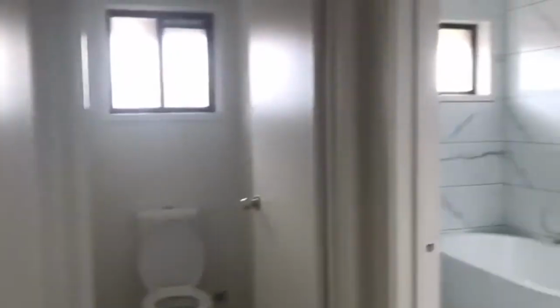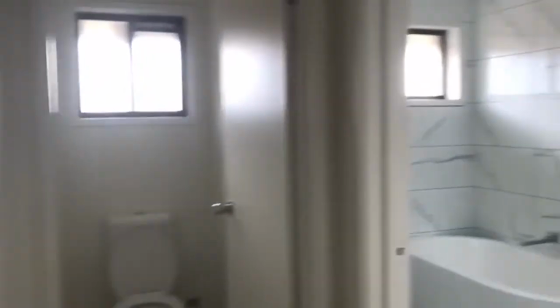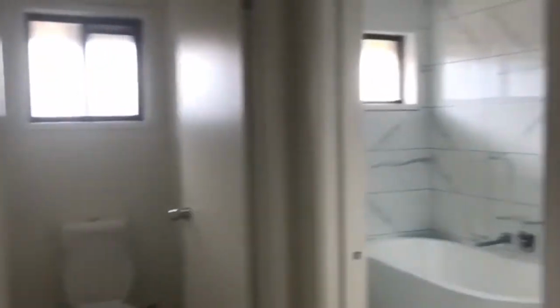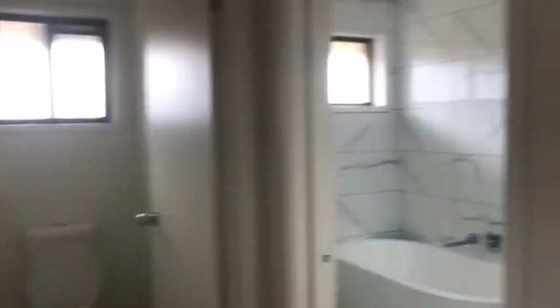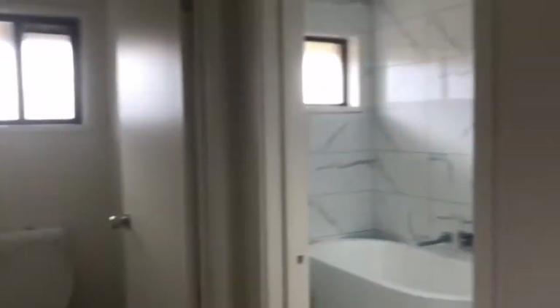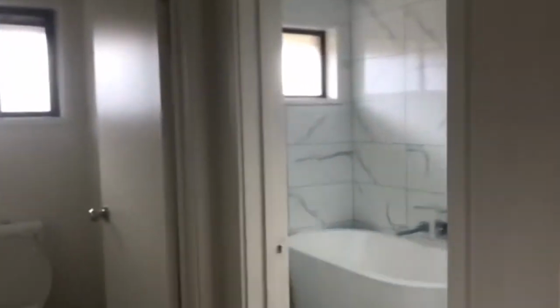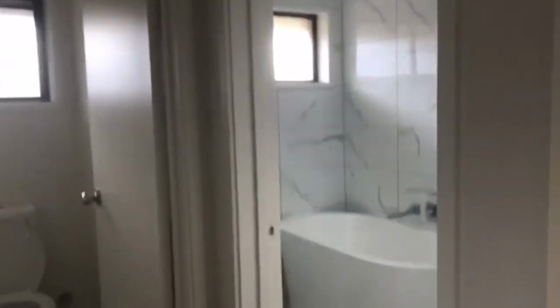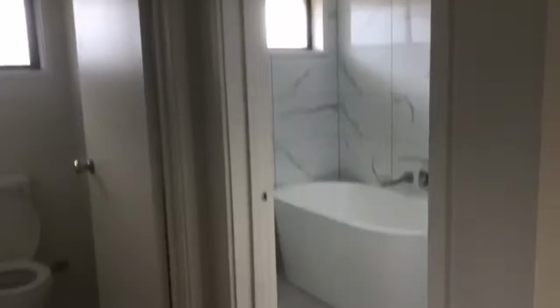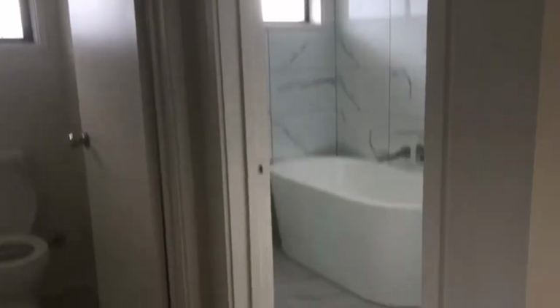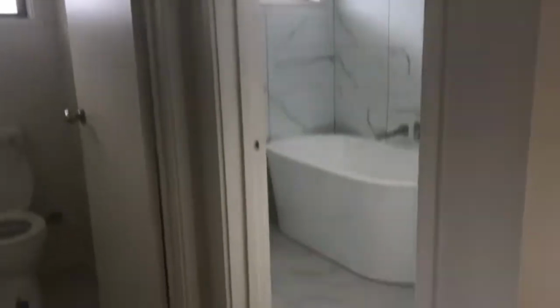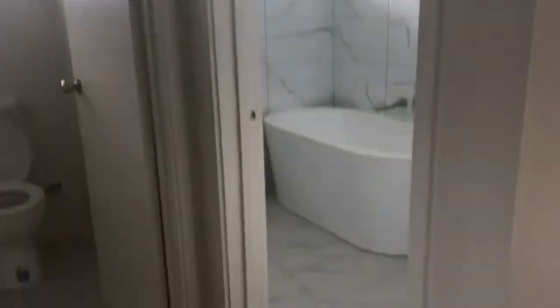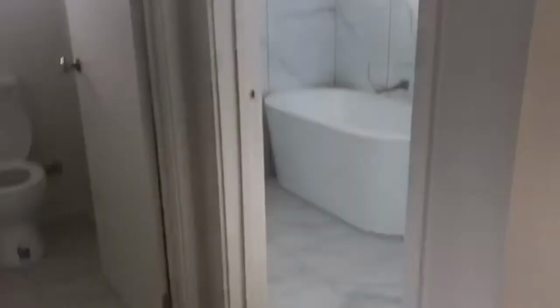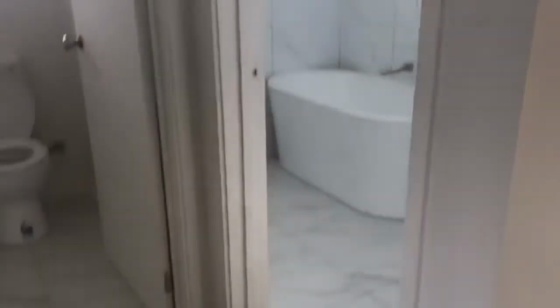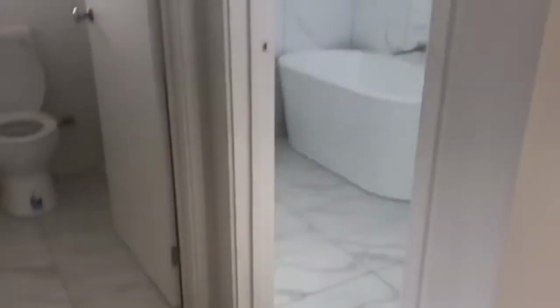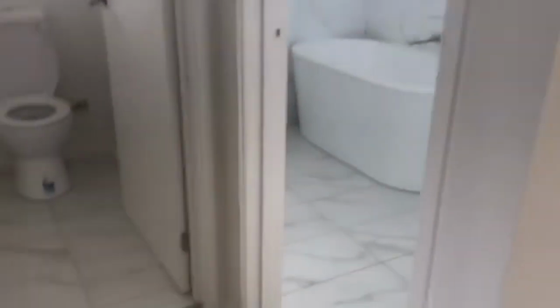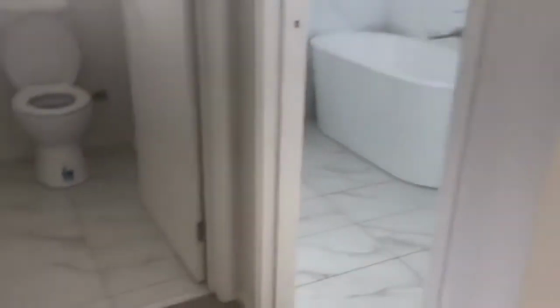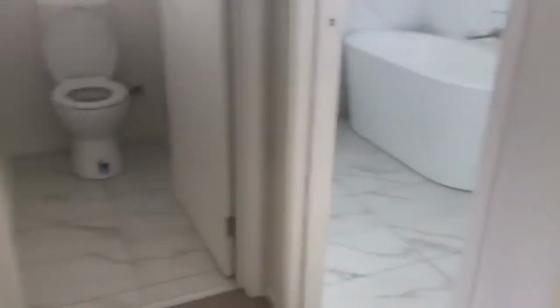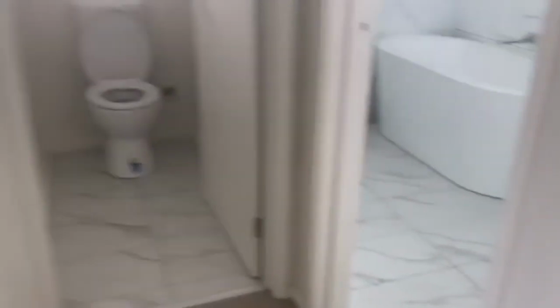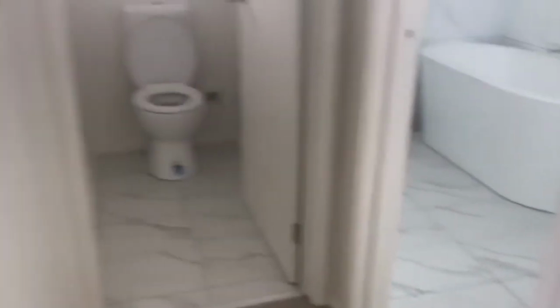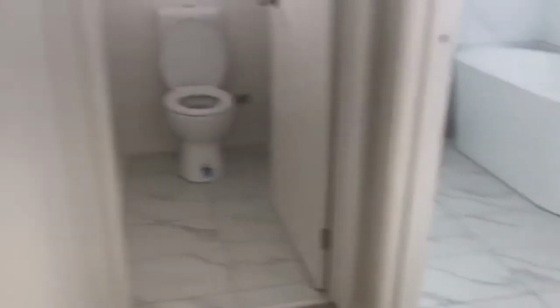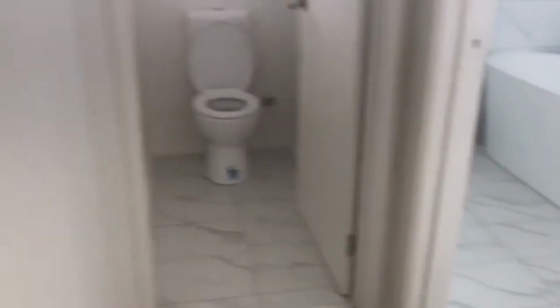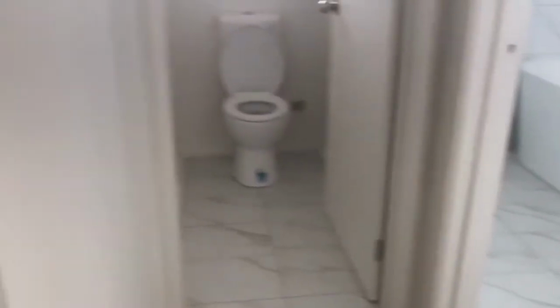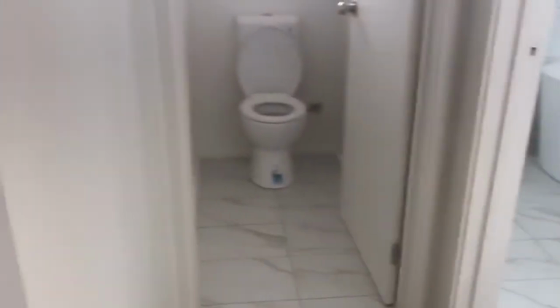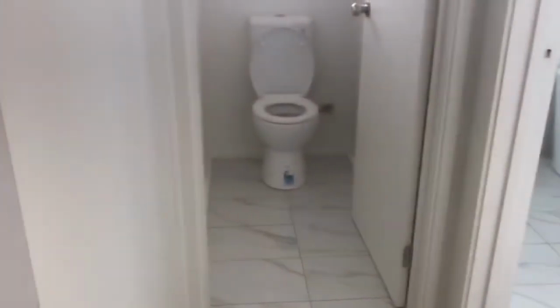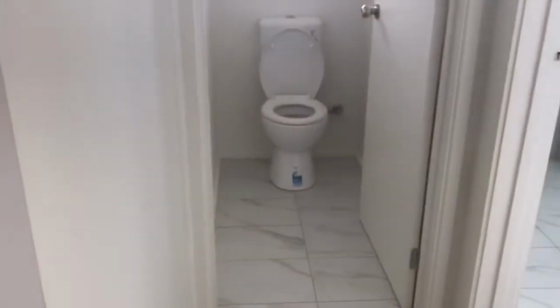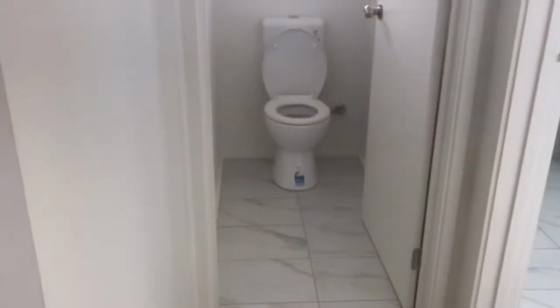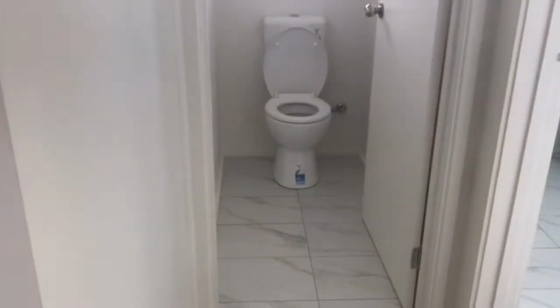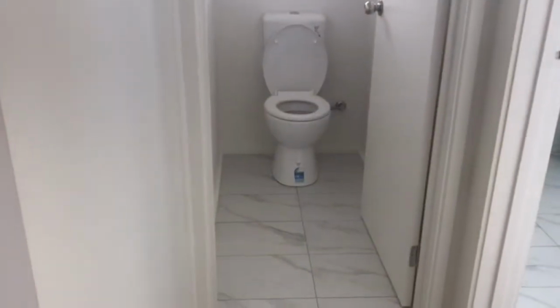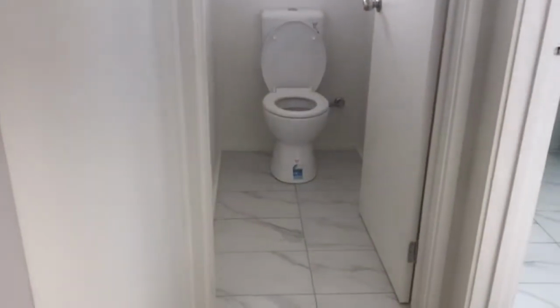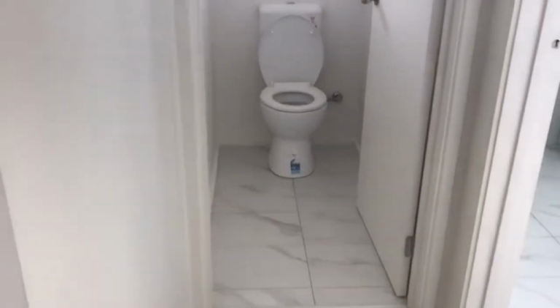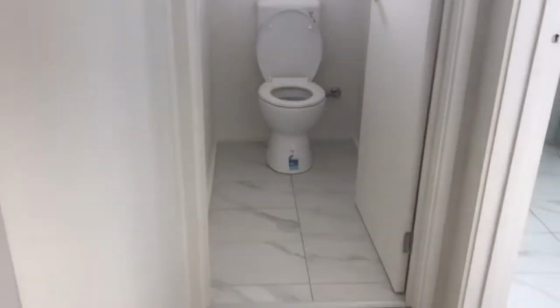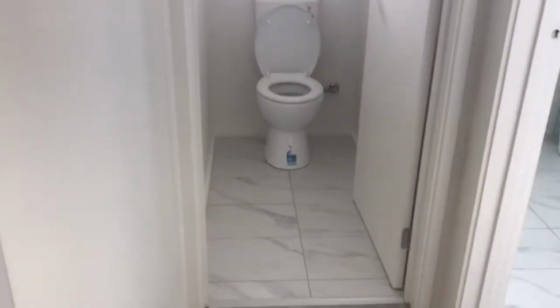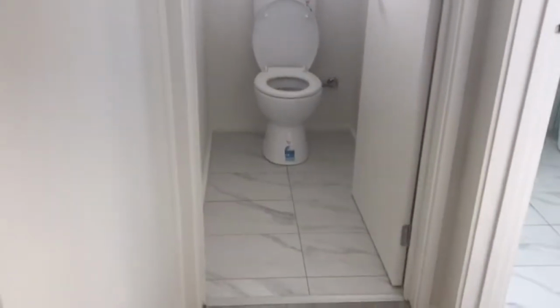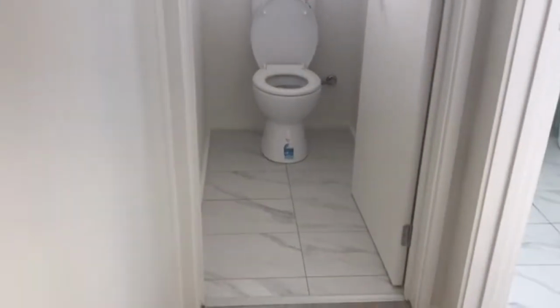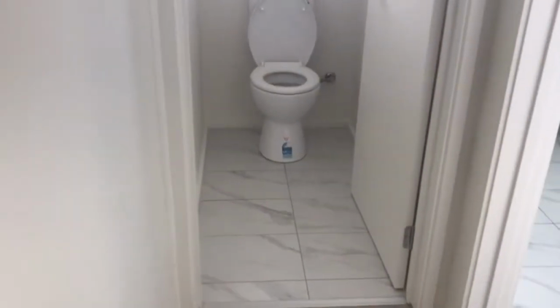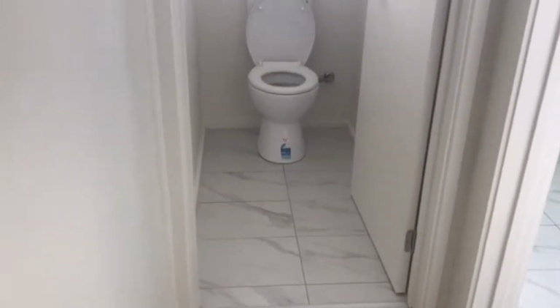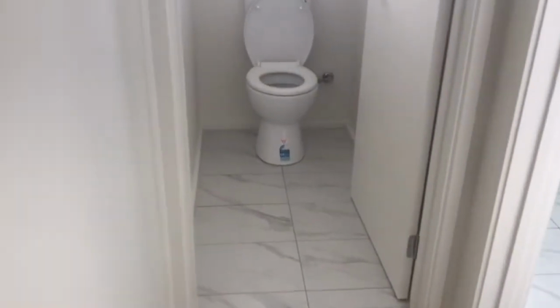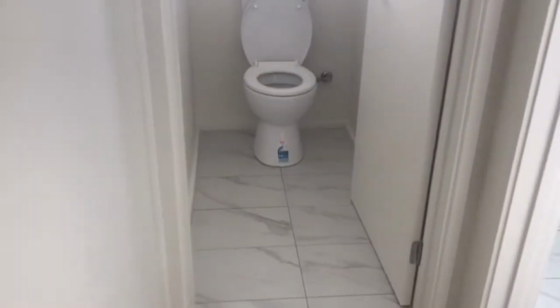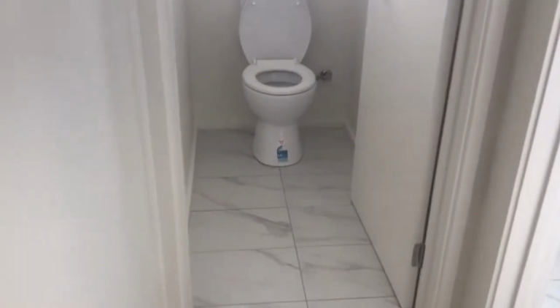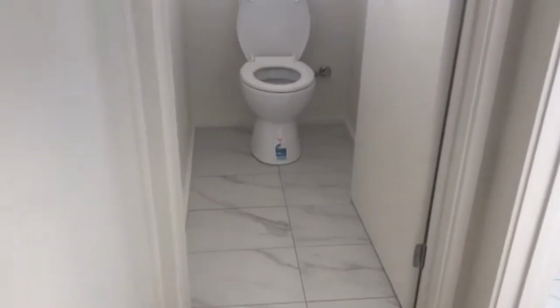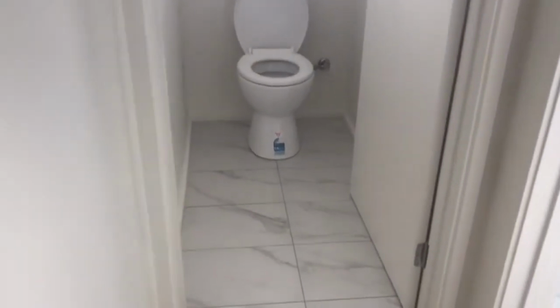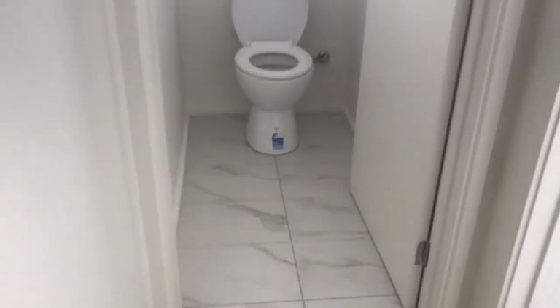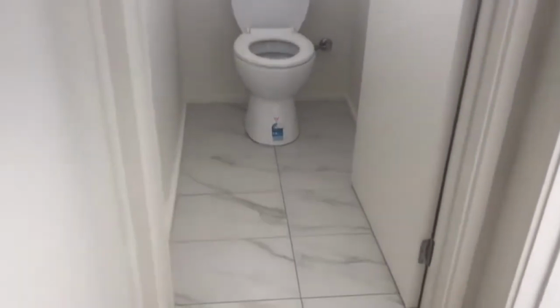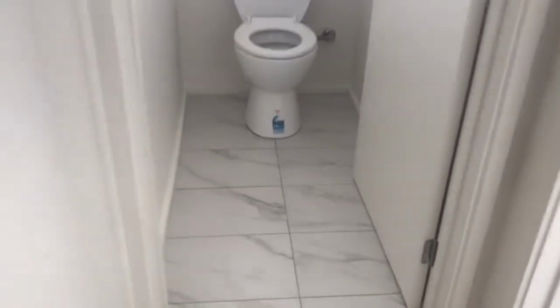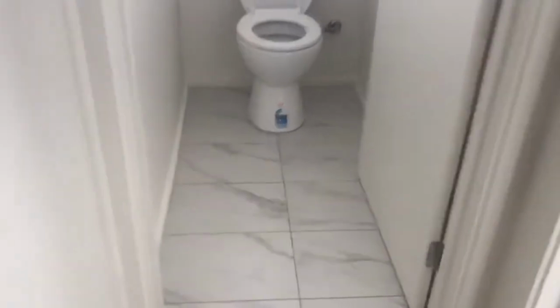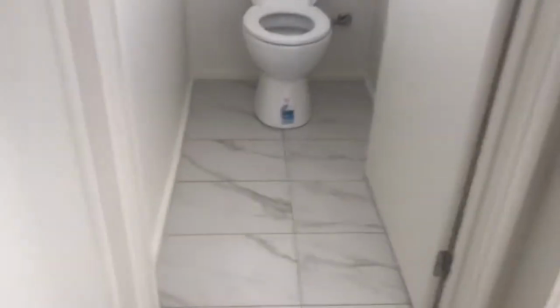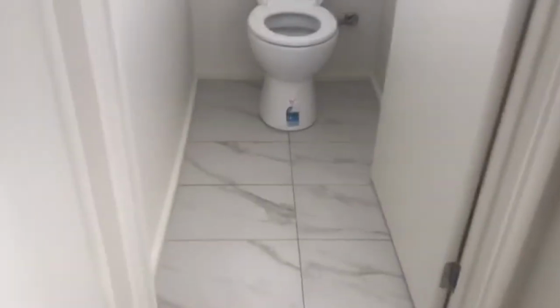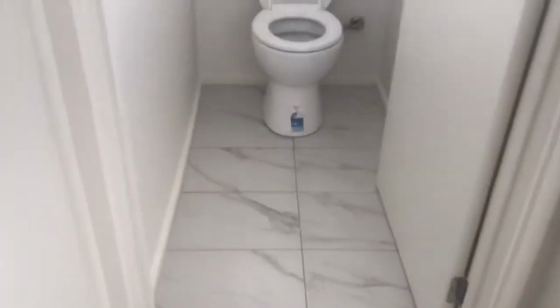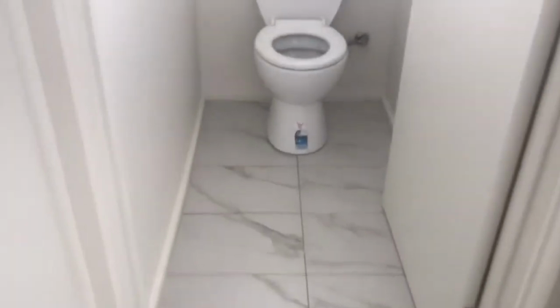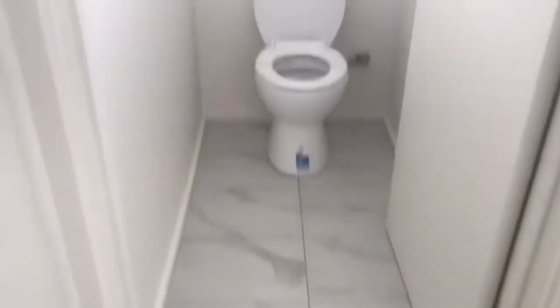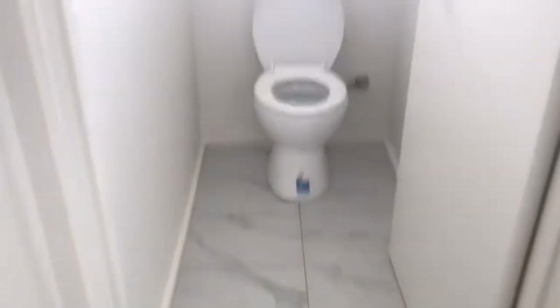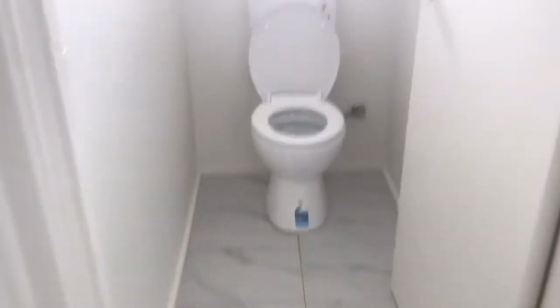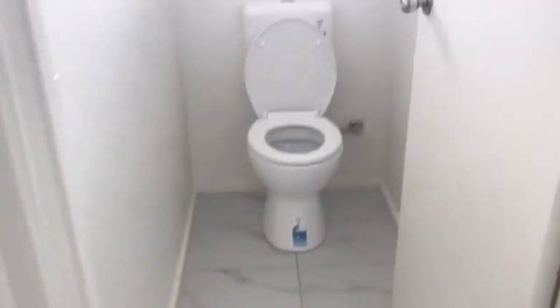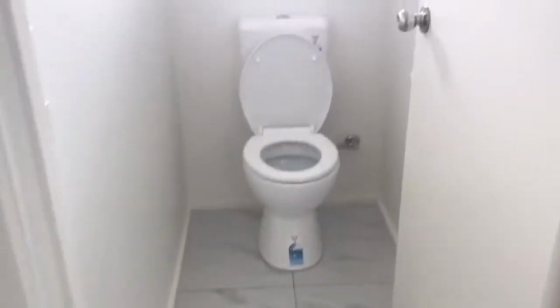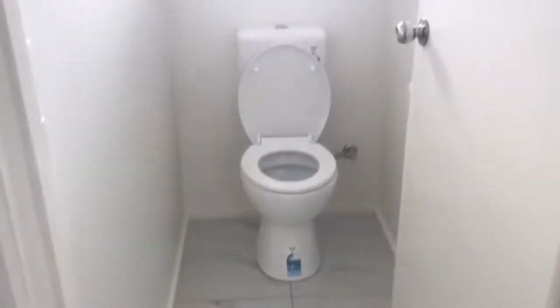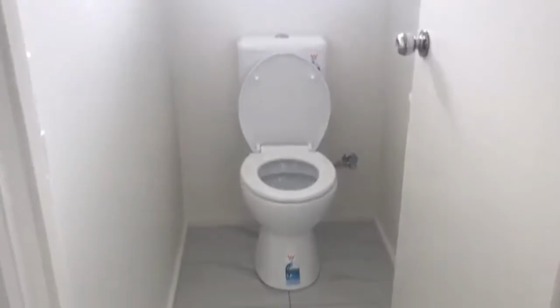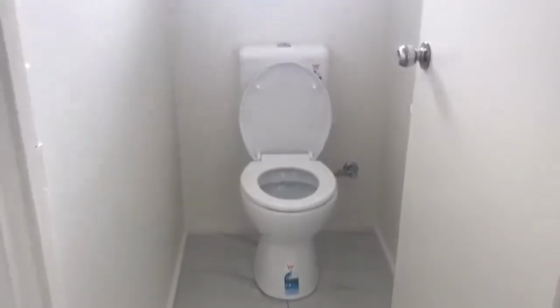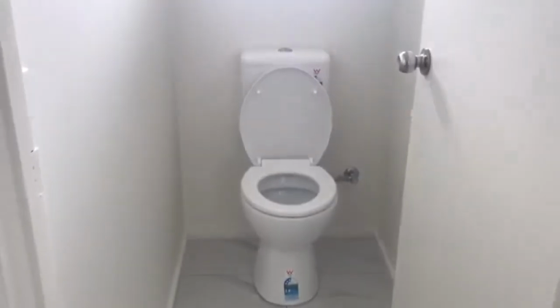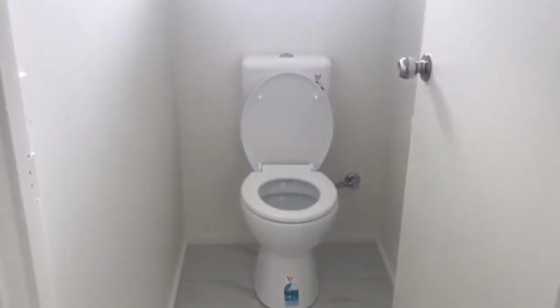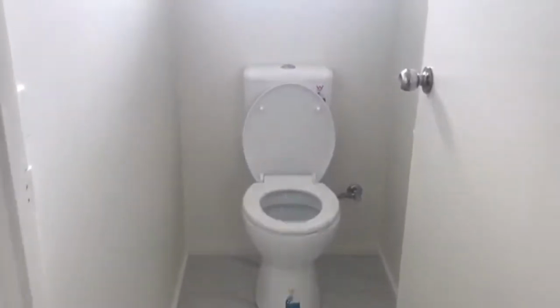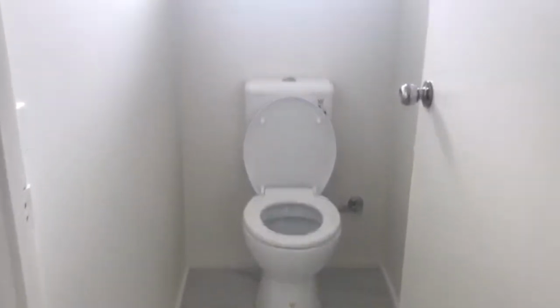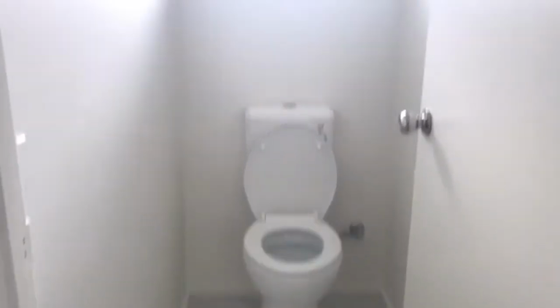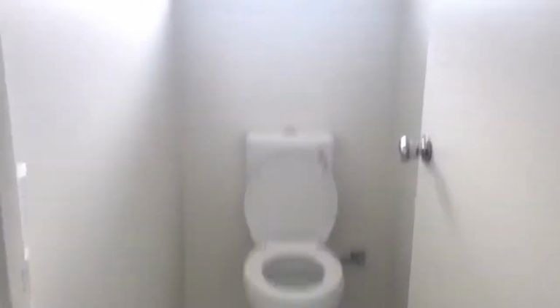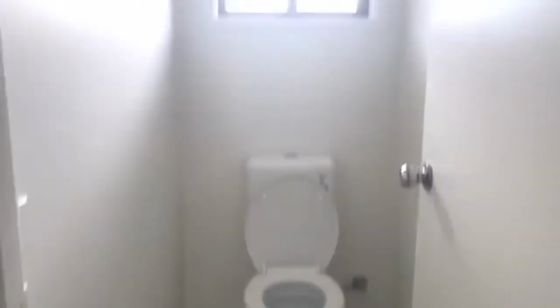We have a separate toilet from the bathroom. It features a new toilet and new tiles — it's been completely updated in here.